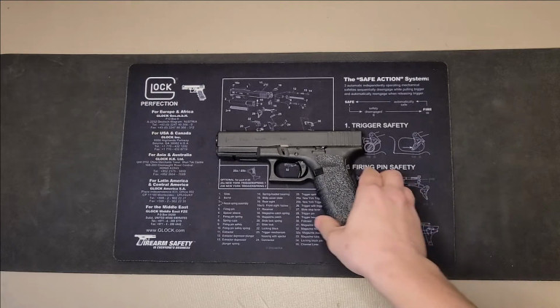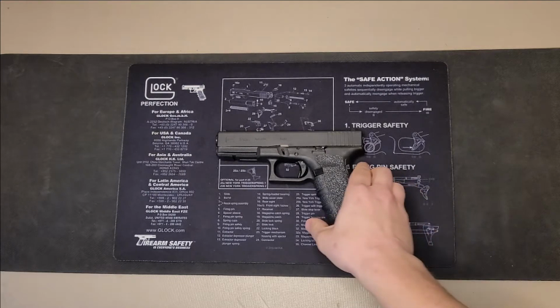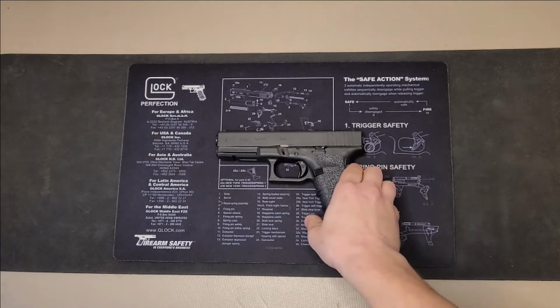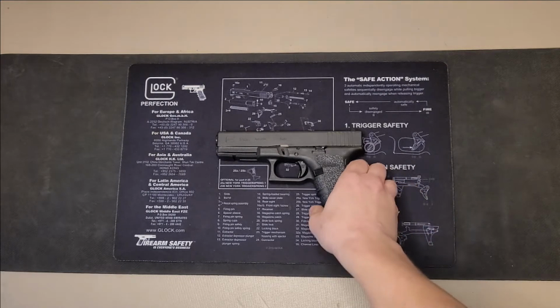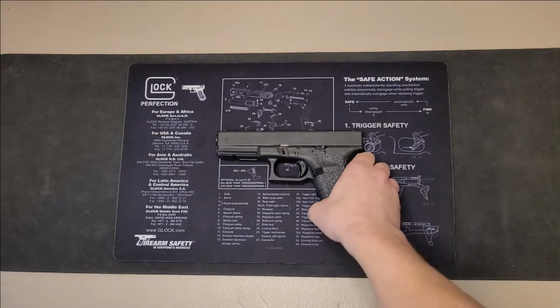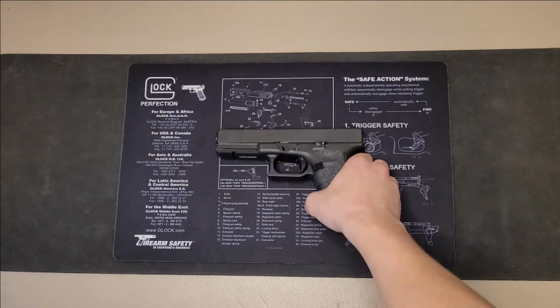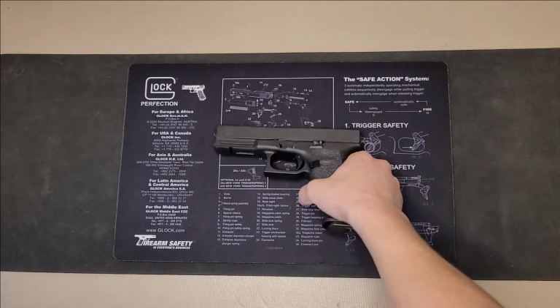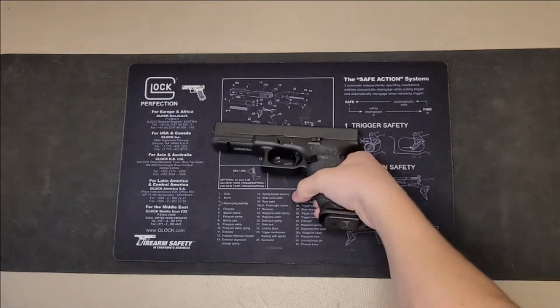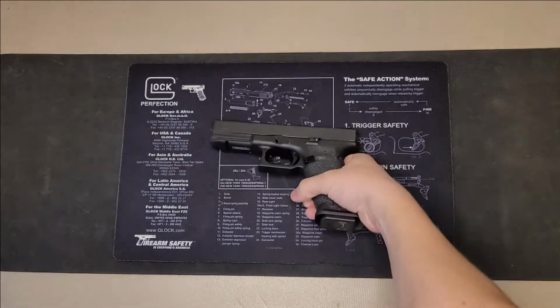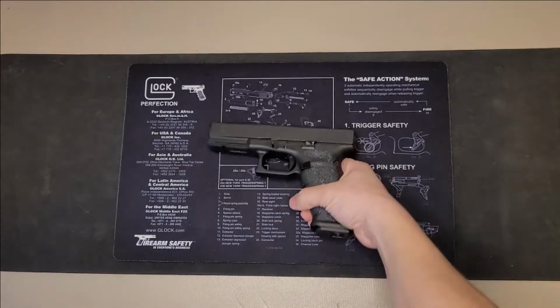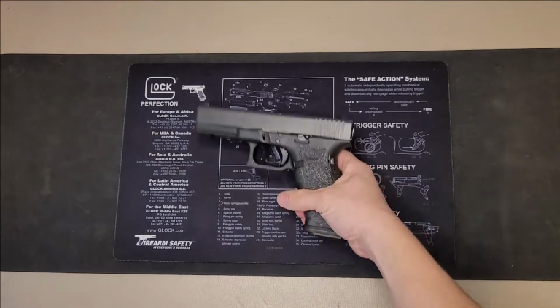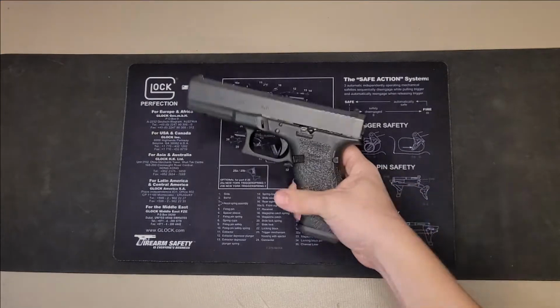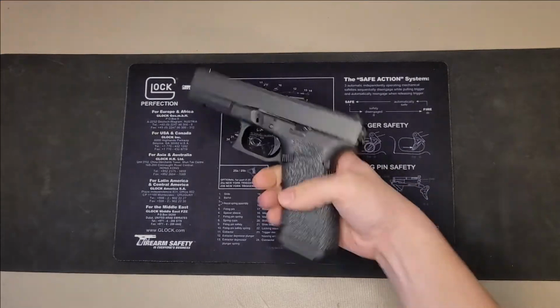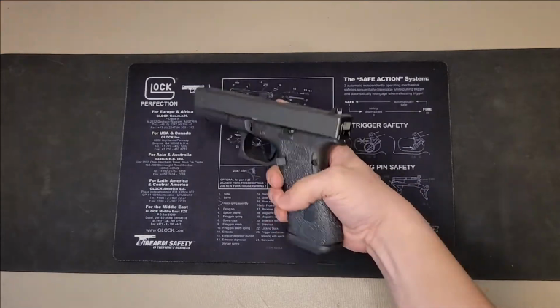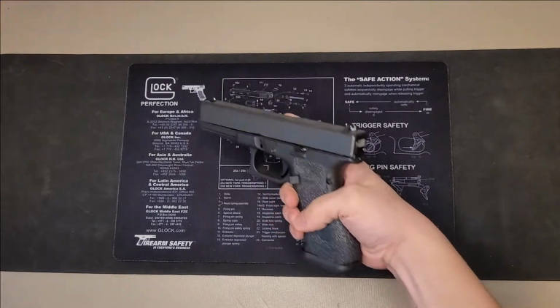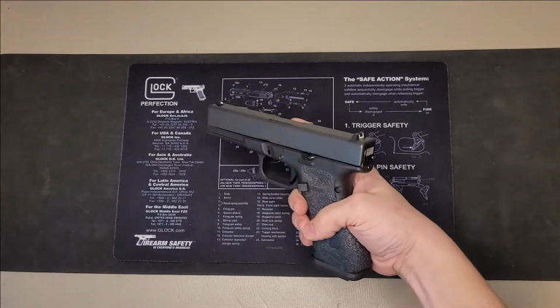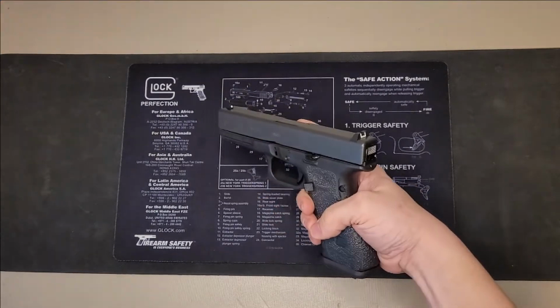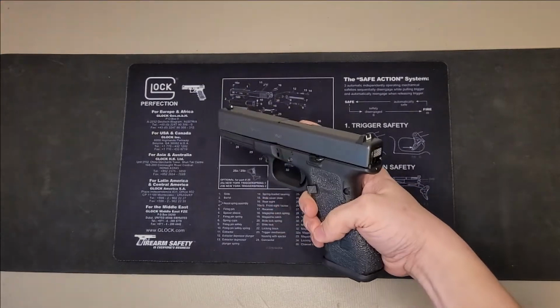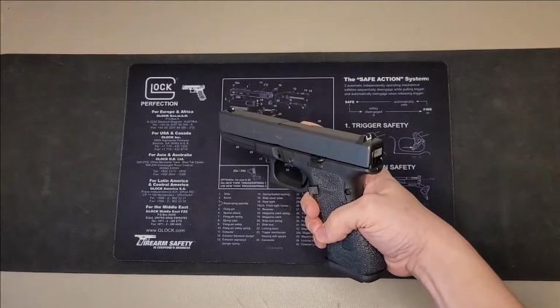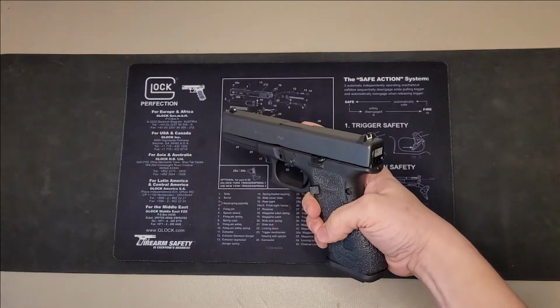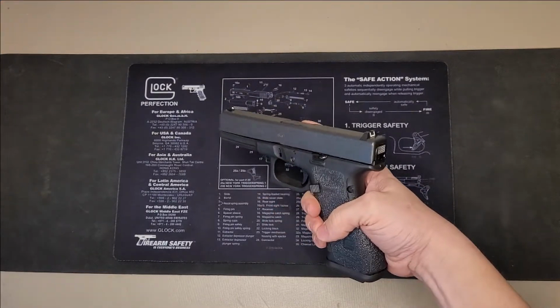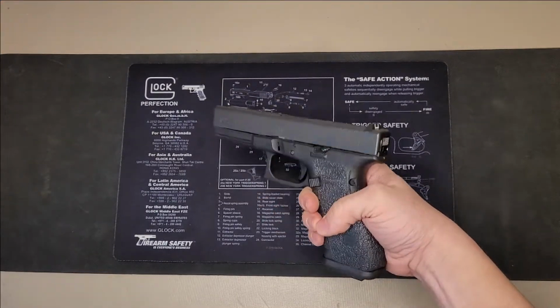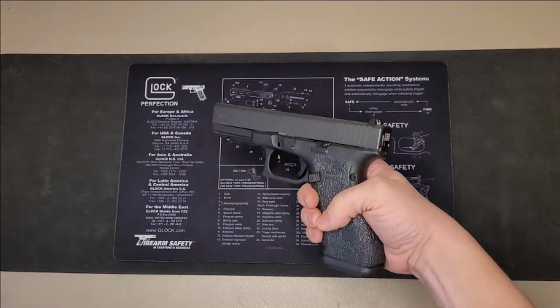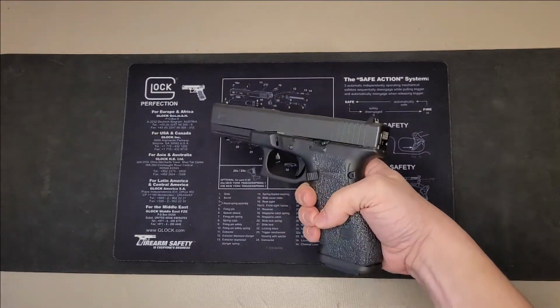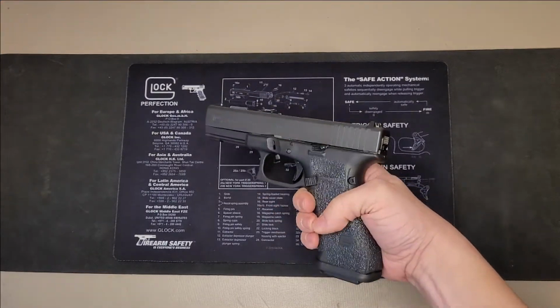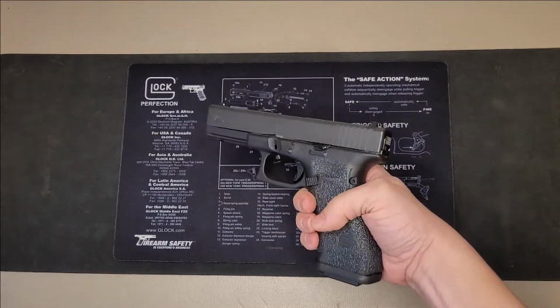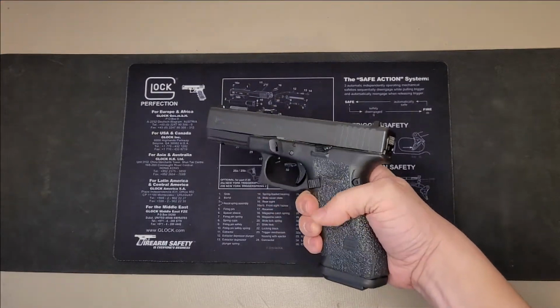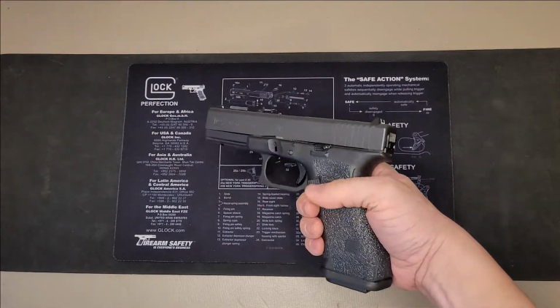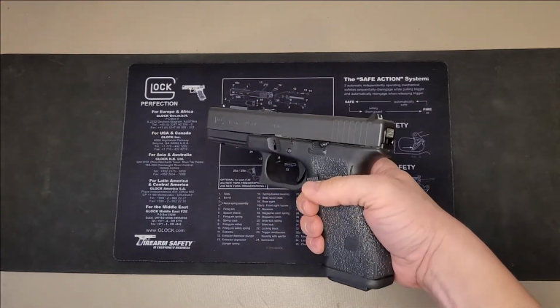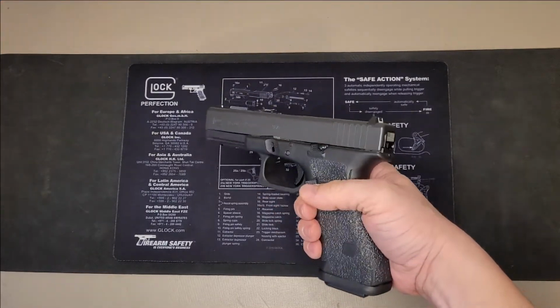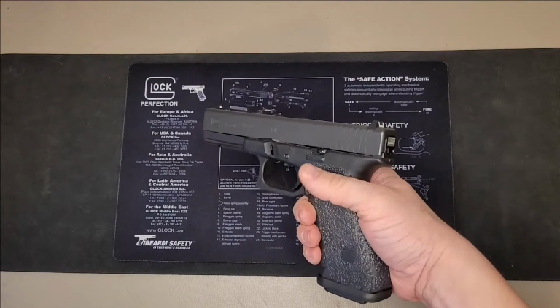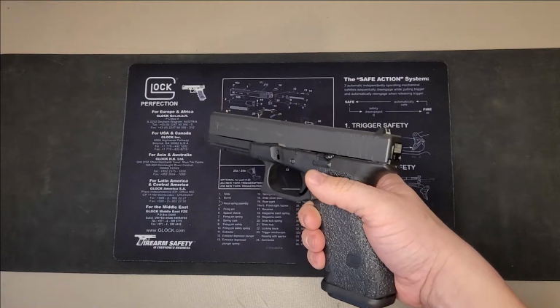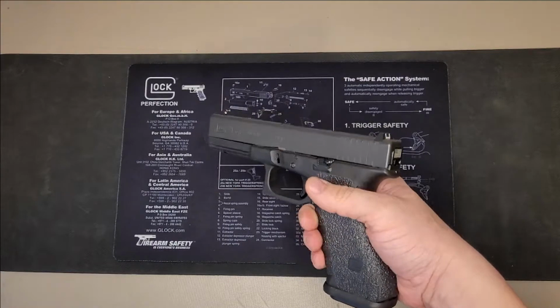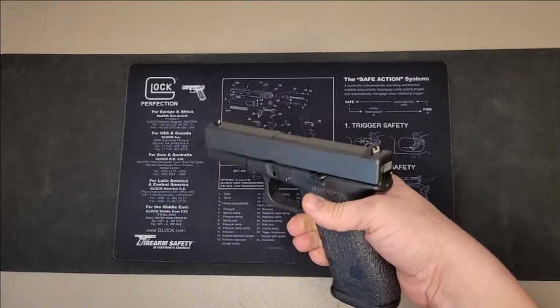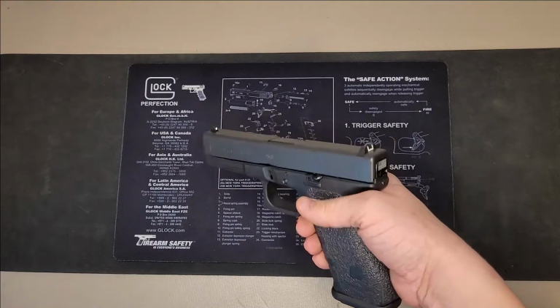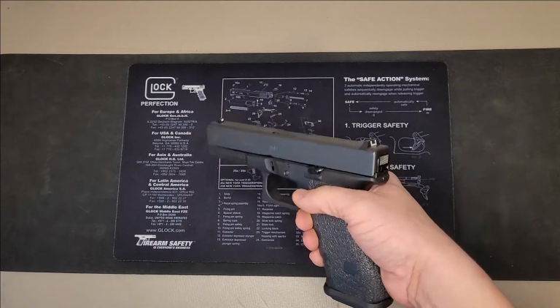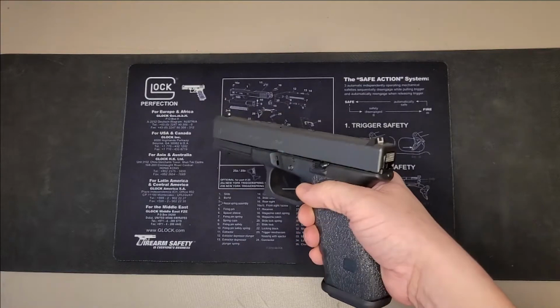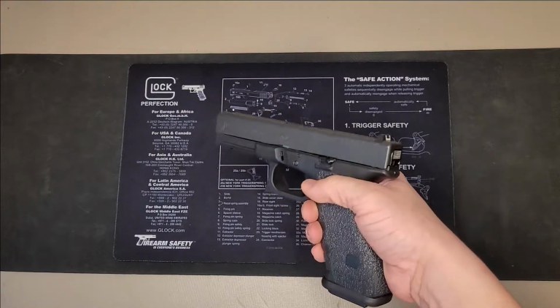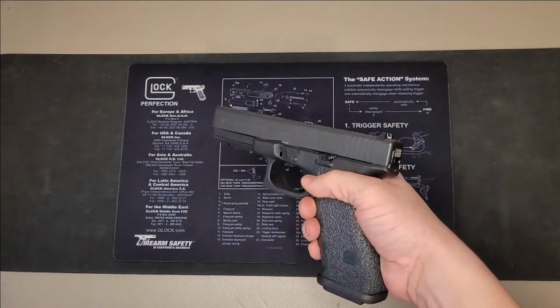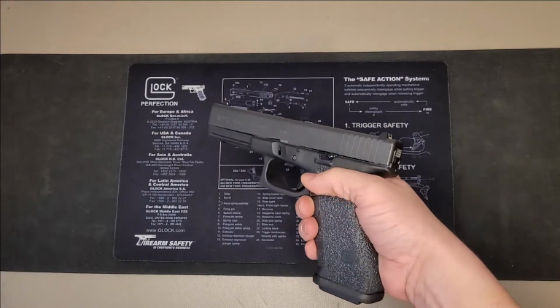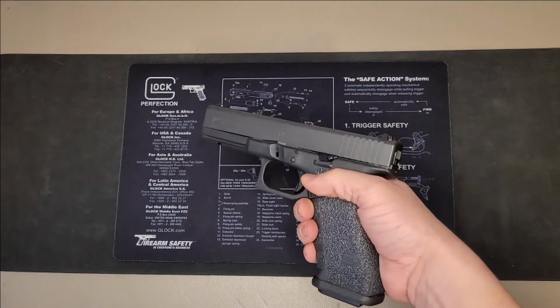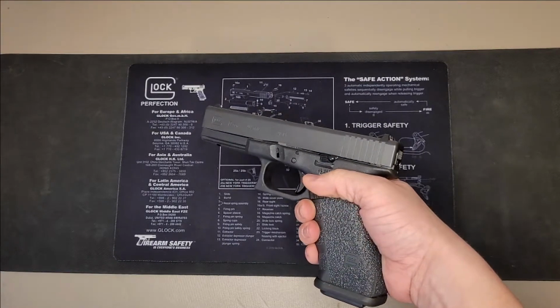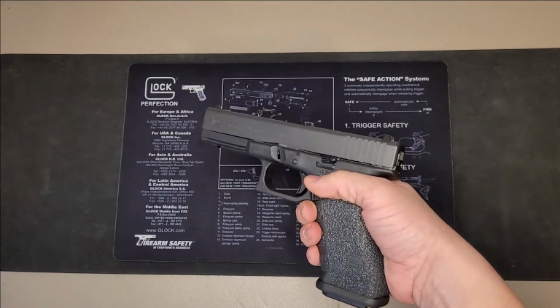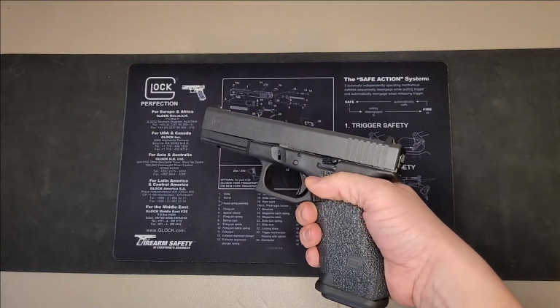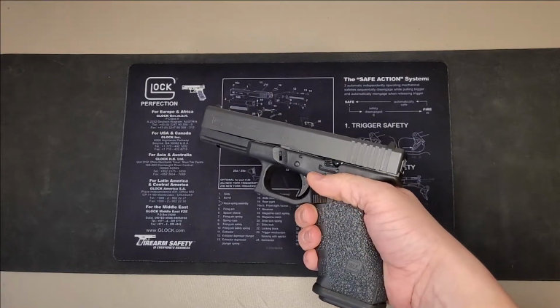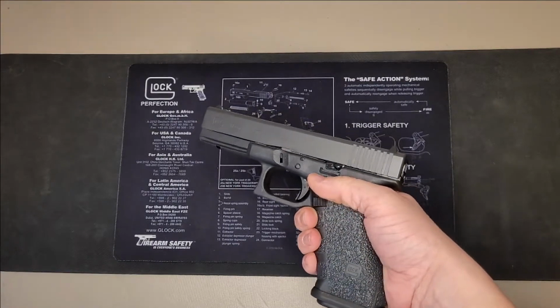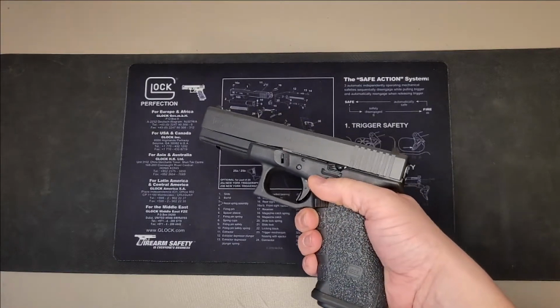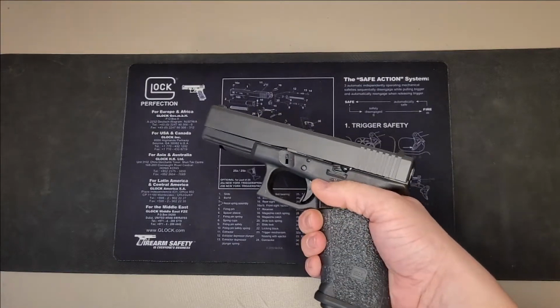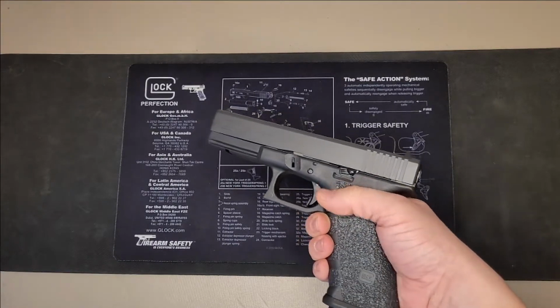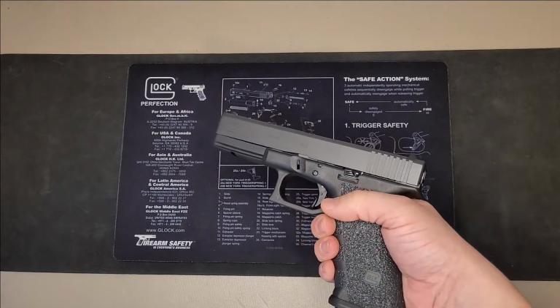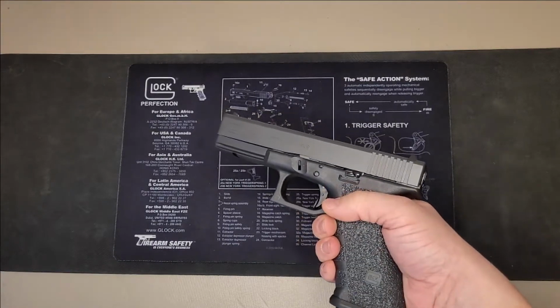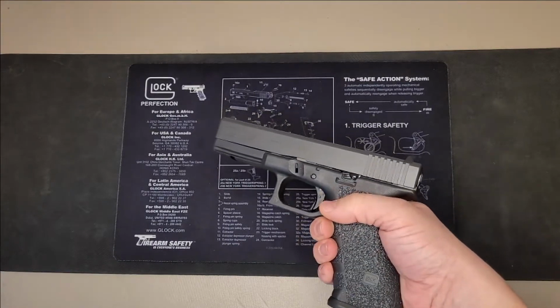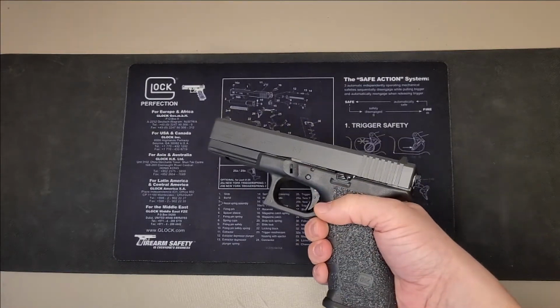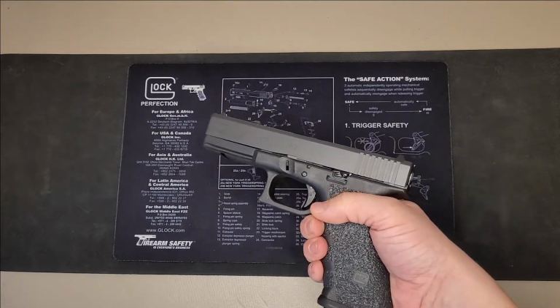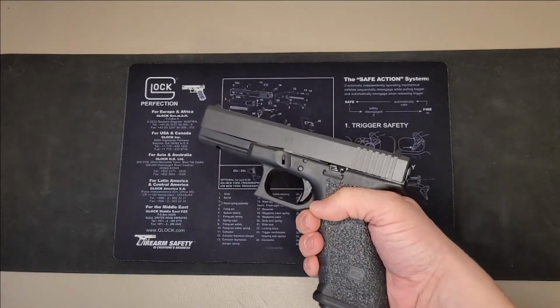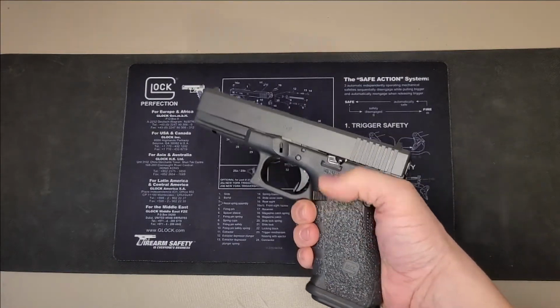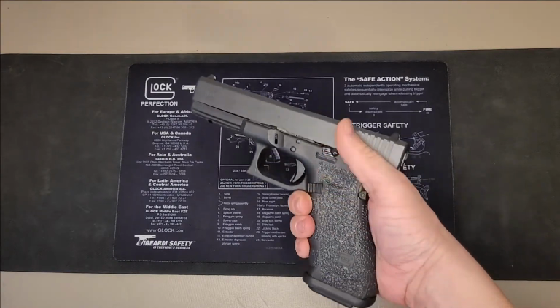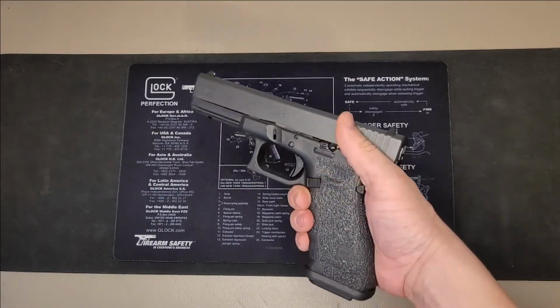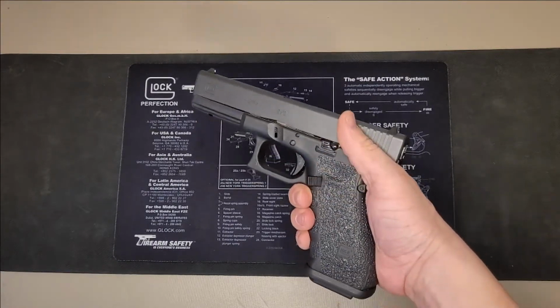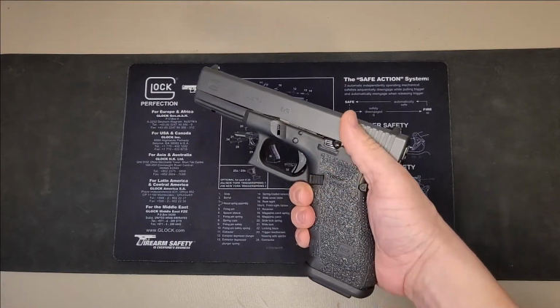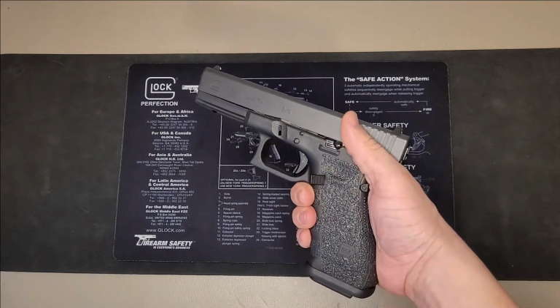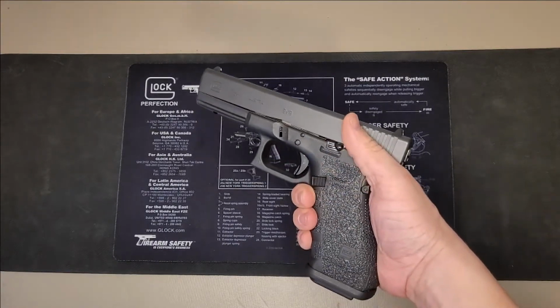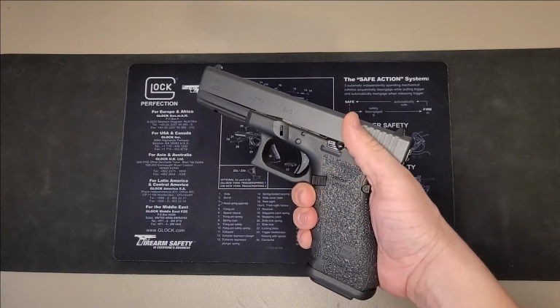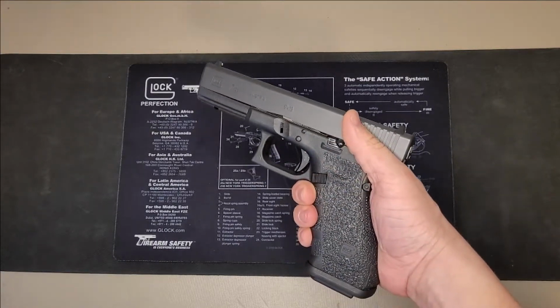First thing you do before handling any firearm, especially in an environment that's not the range or where you're intending to shoot it, is to clear the weapon.